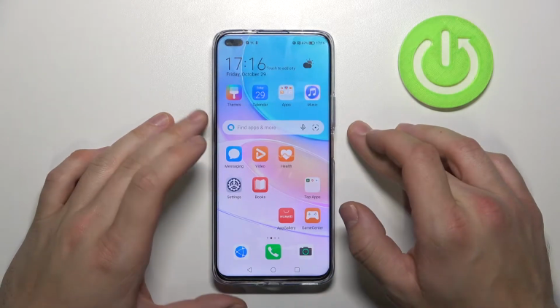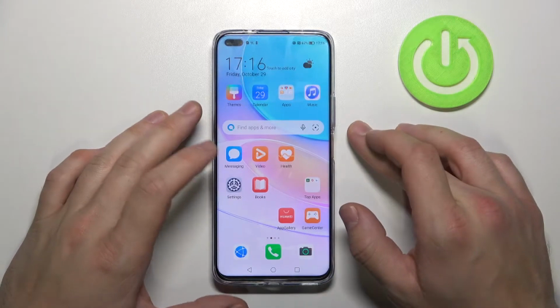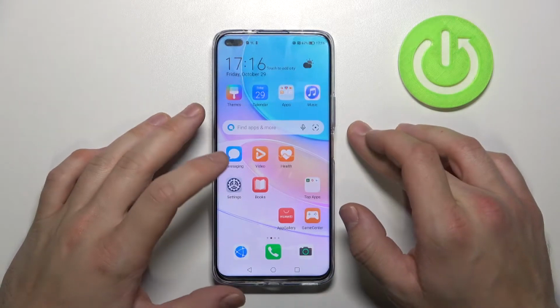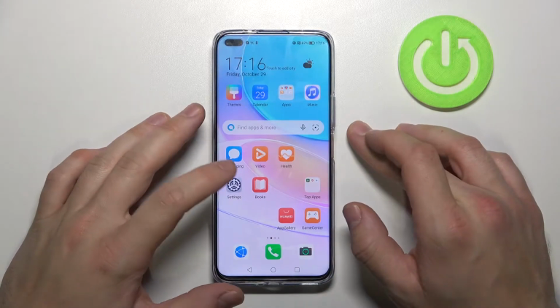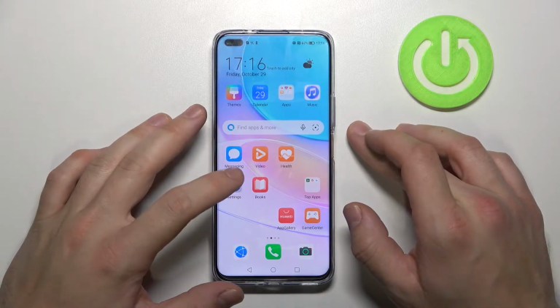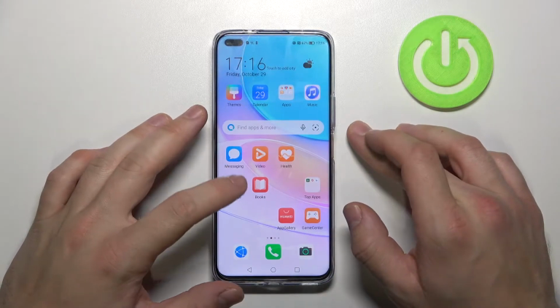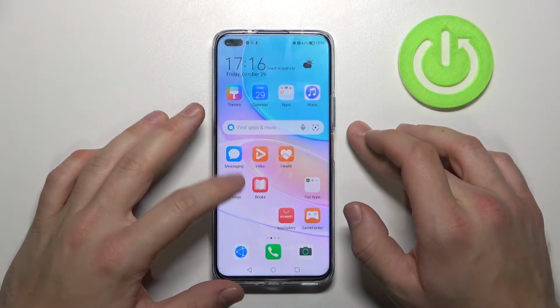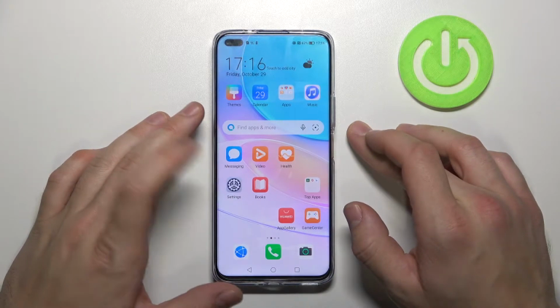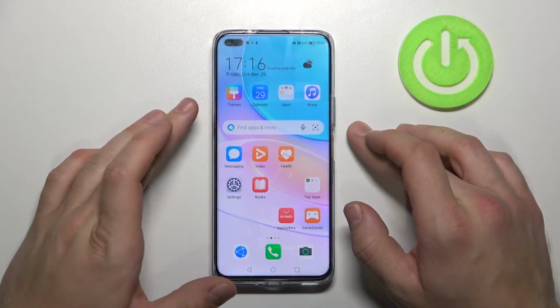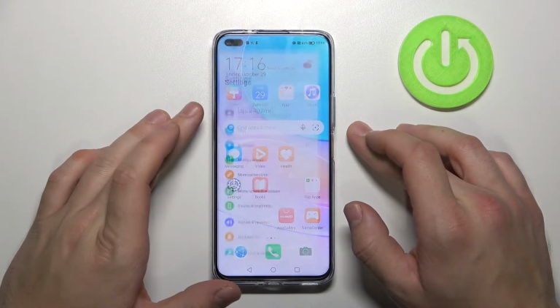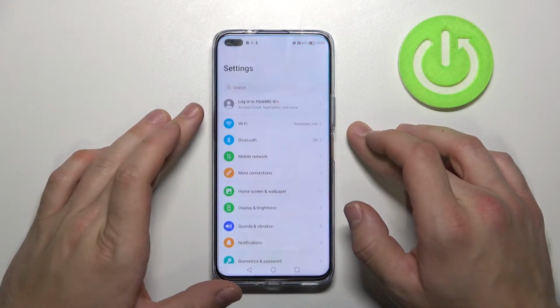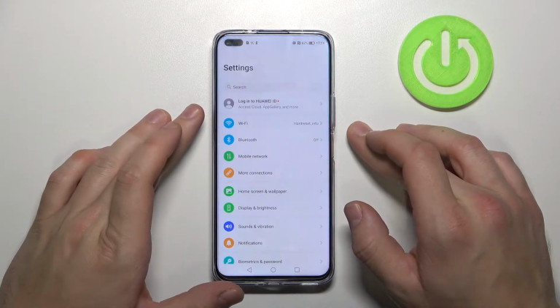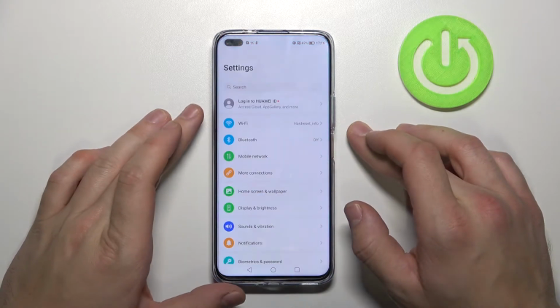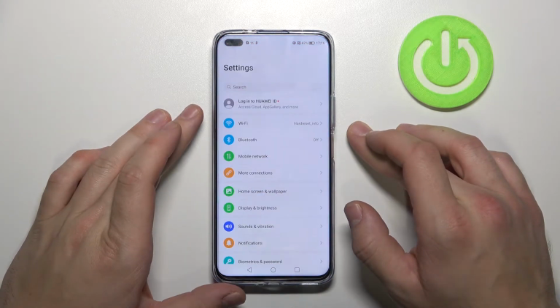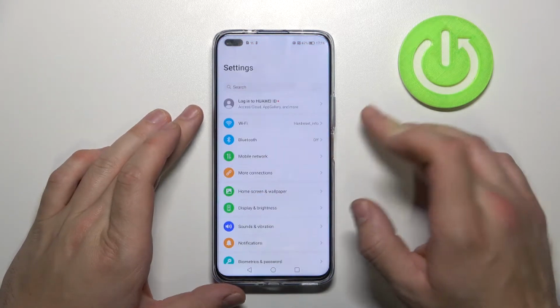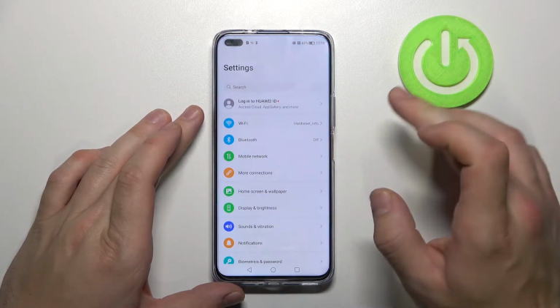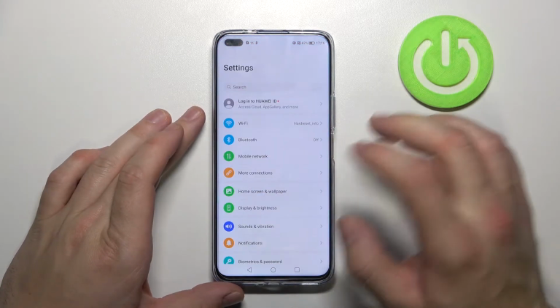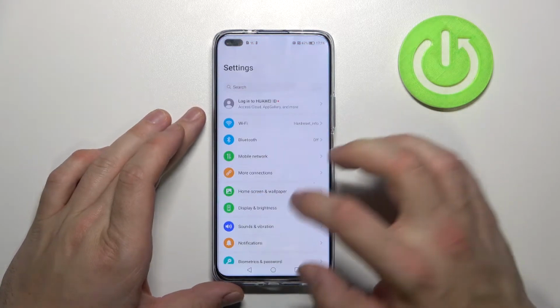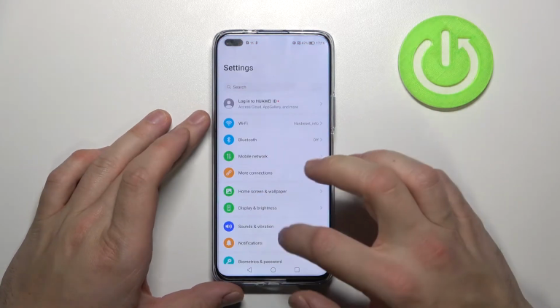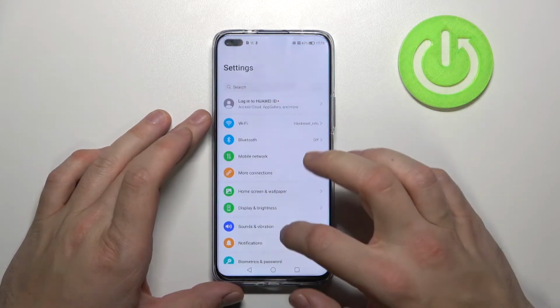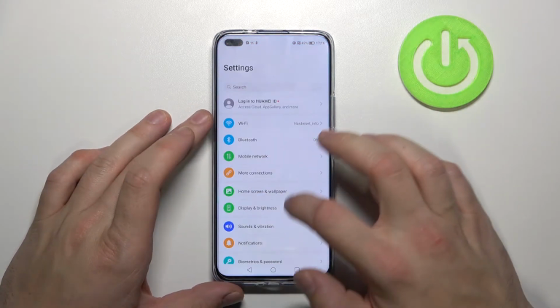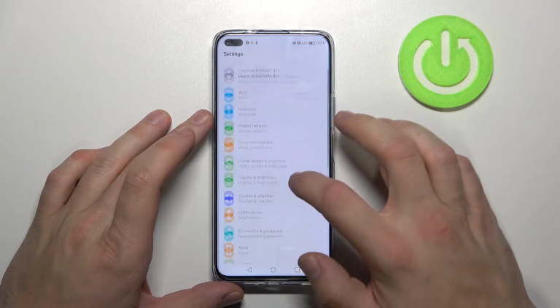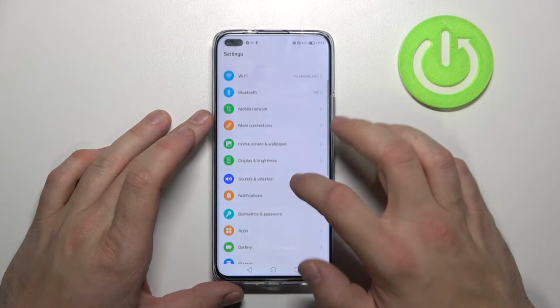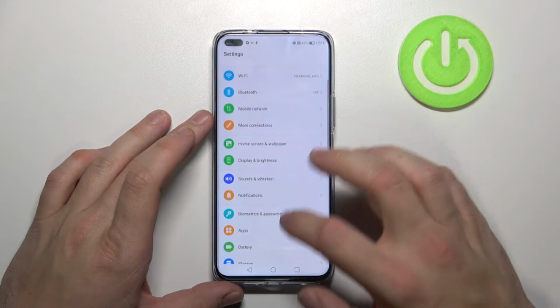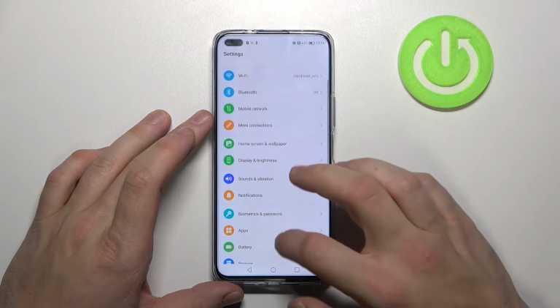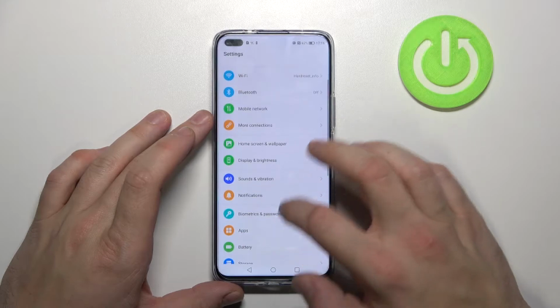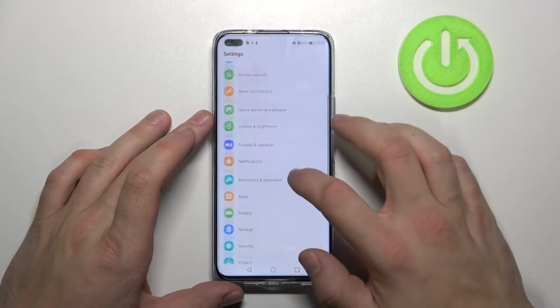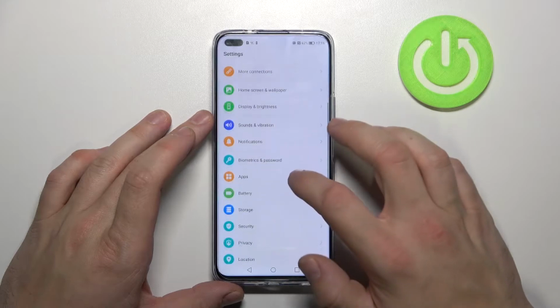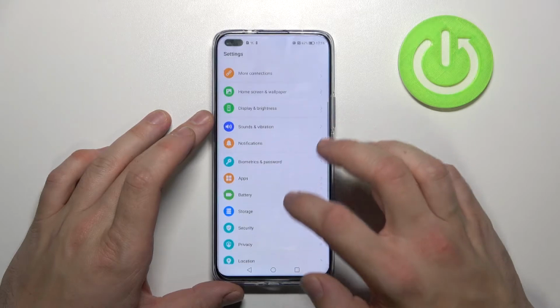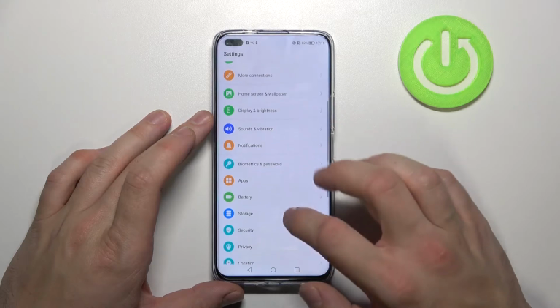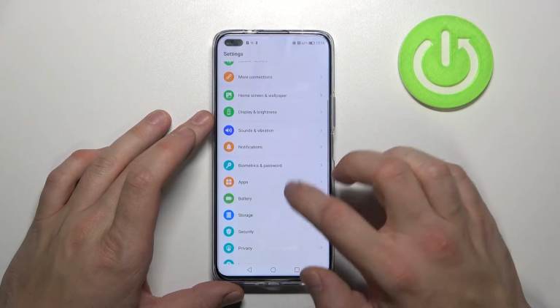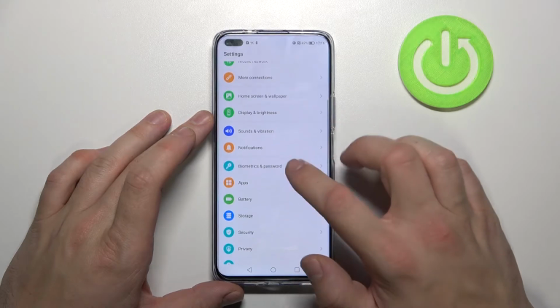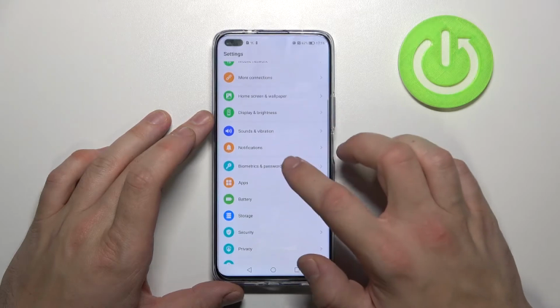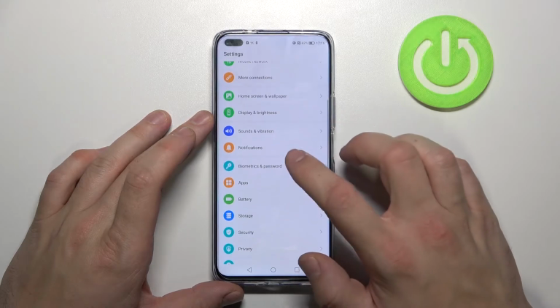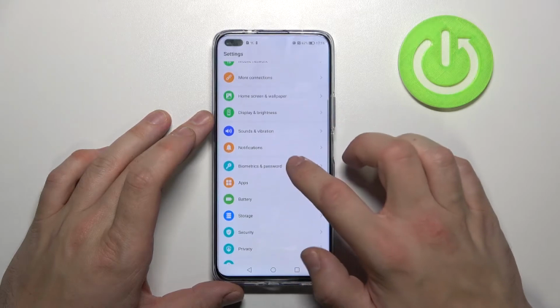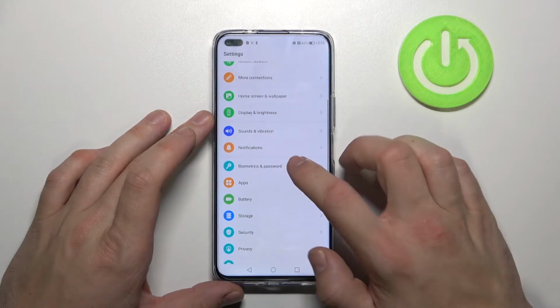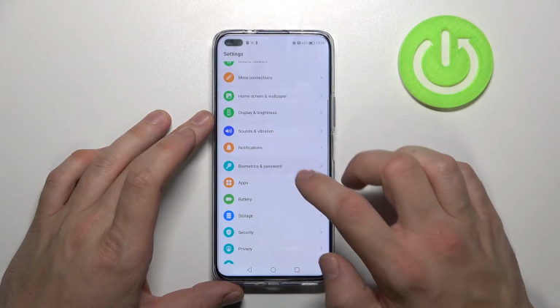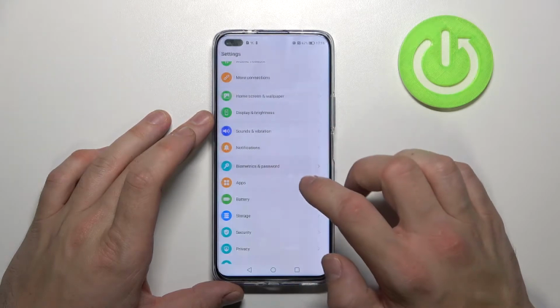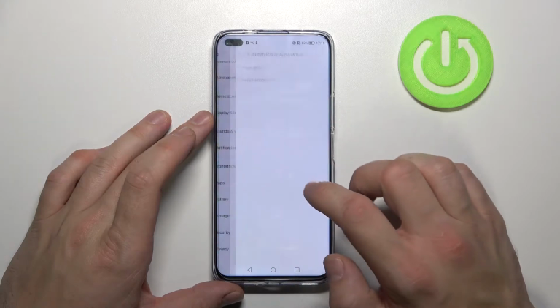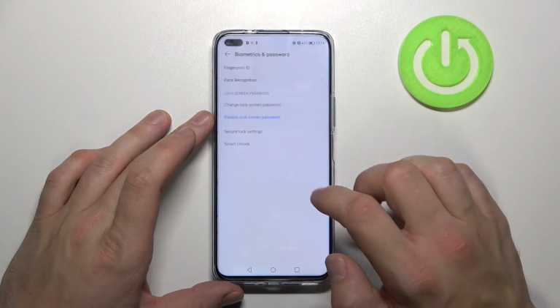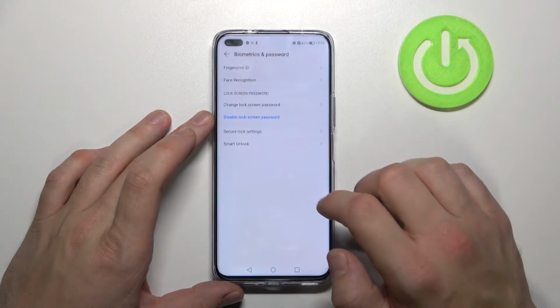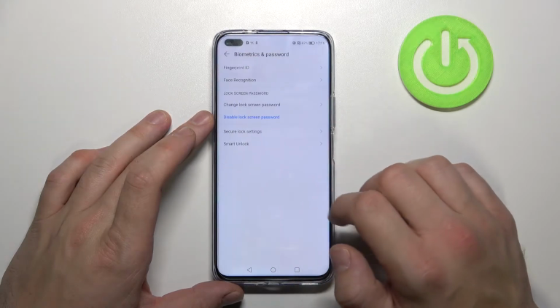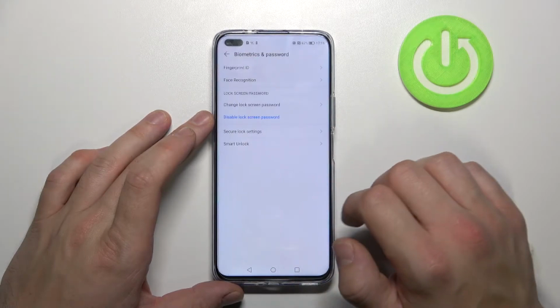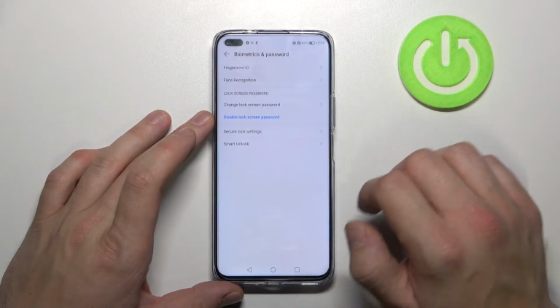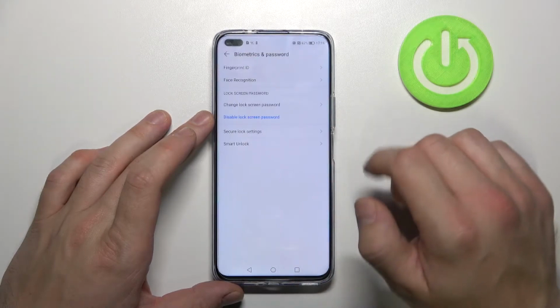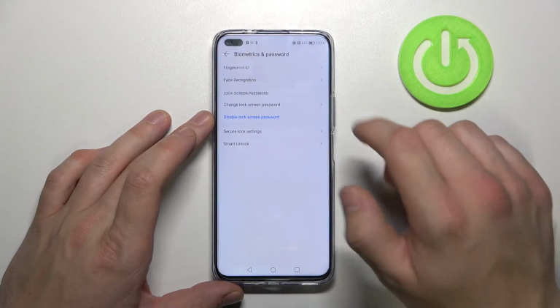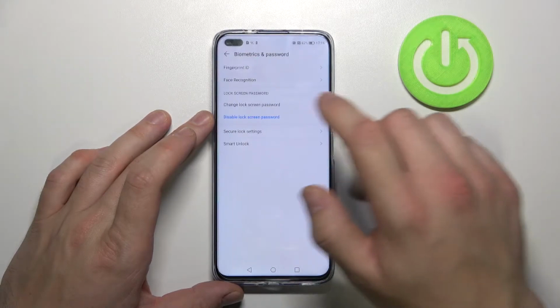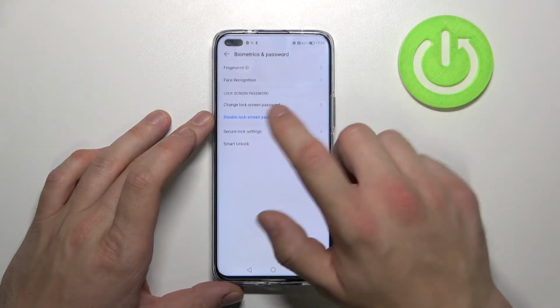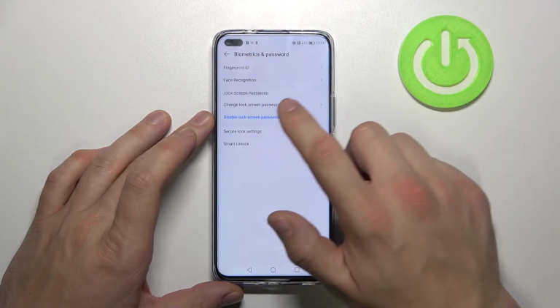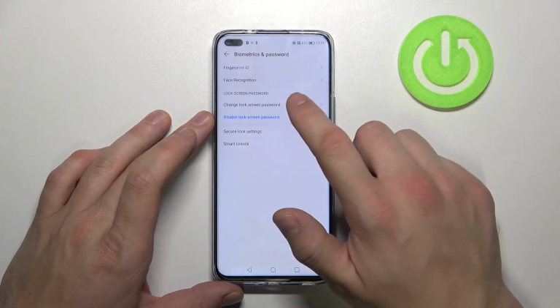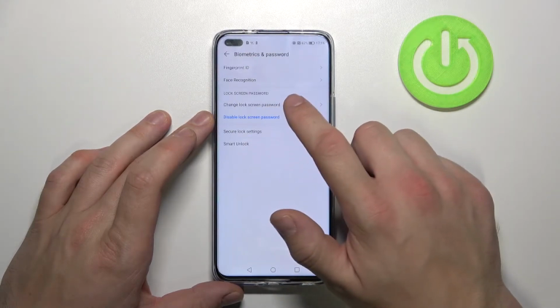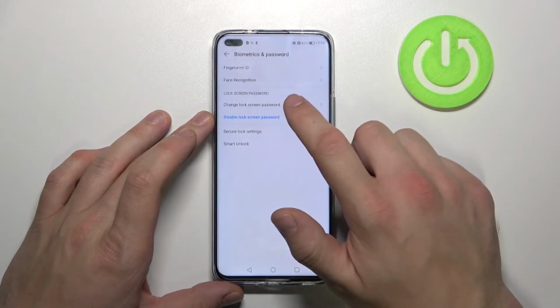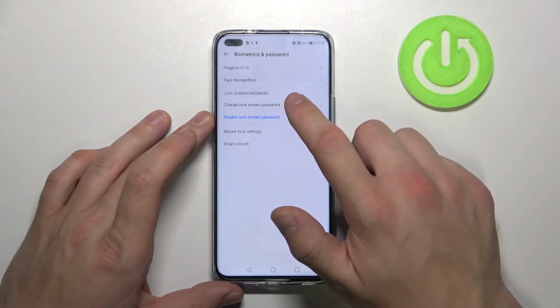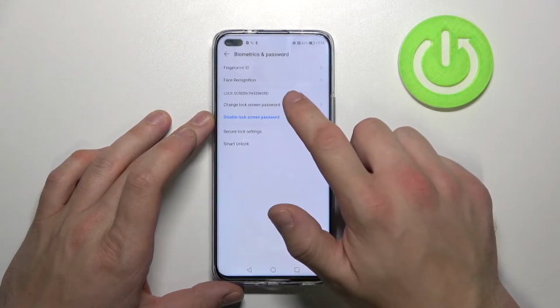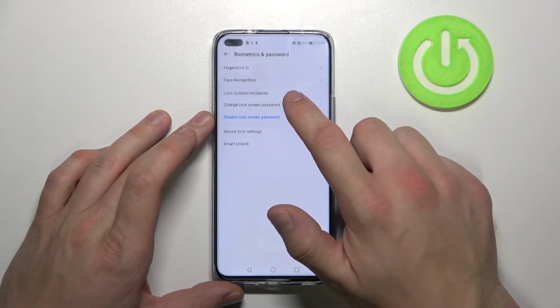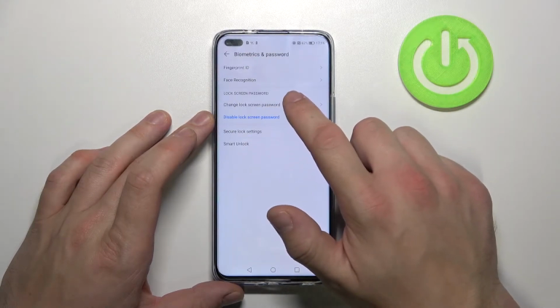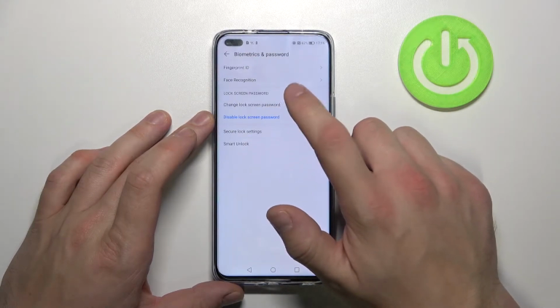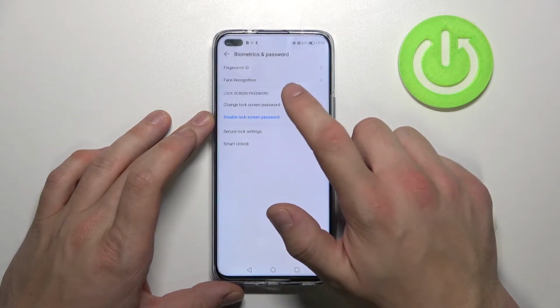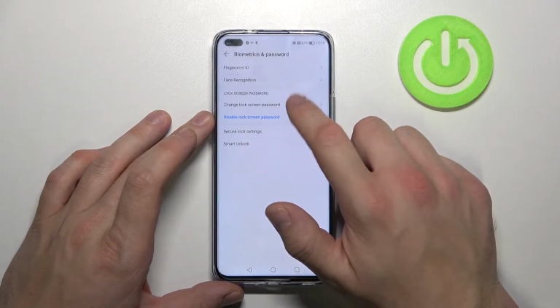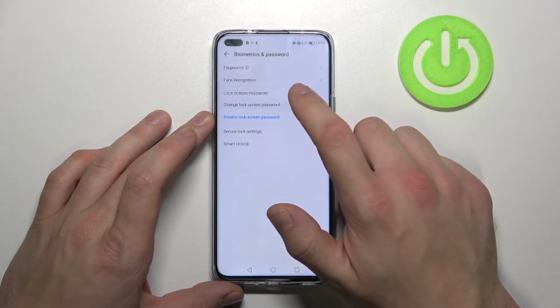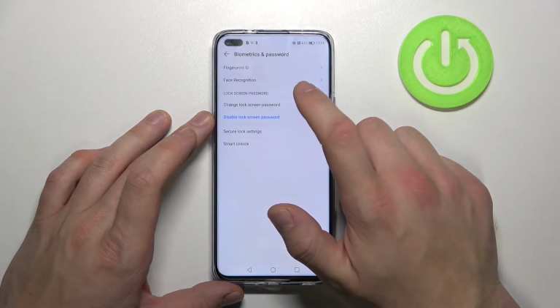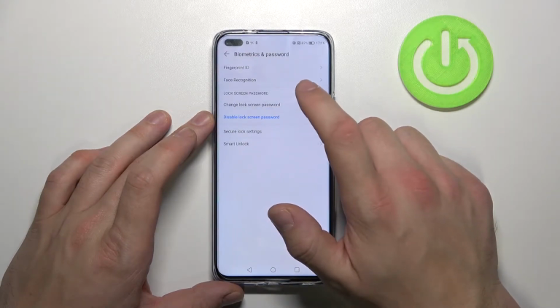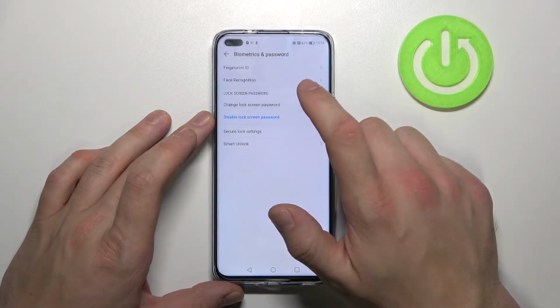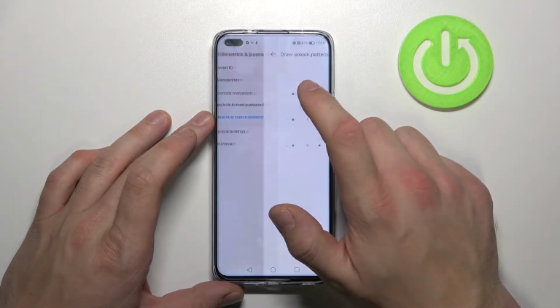At the beginning enter Settings. Go to Biometrics and Password and tap on Change Lock Screen Password.